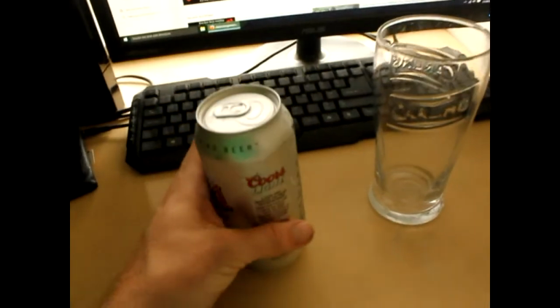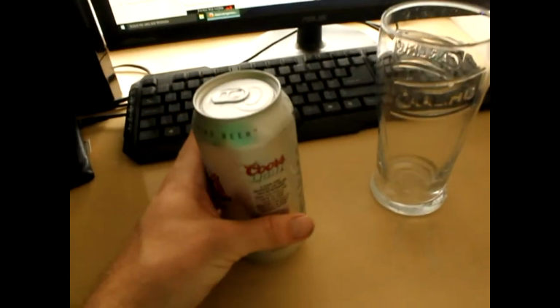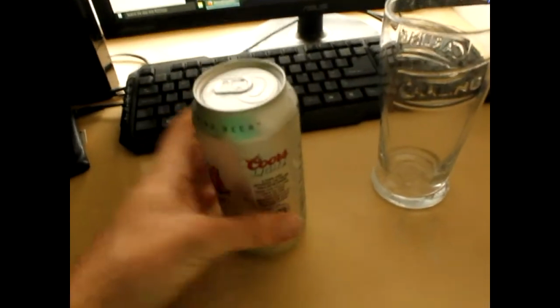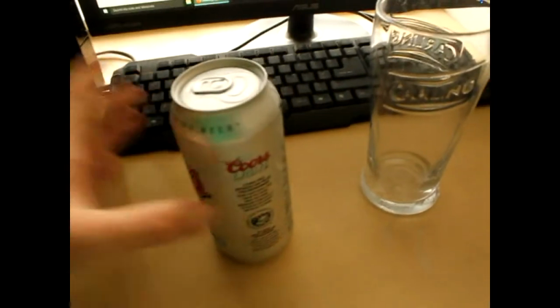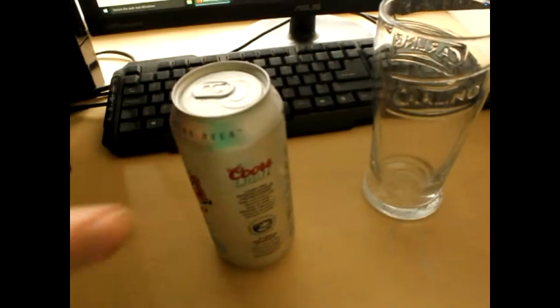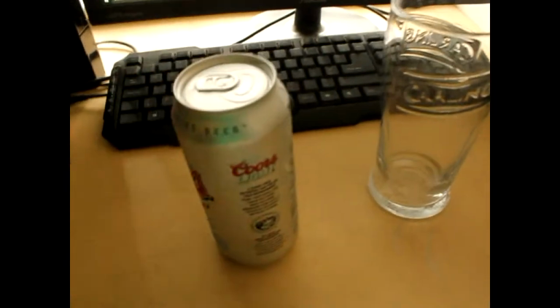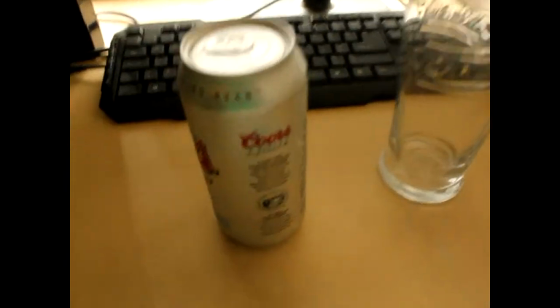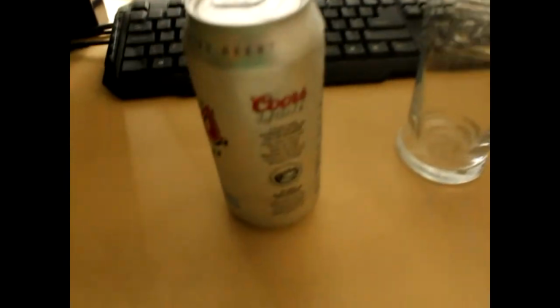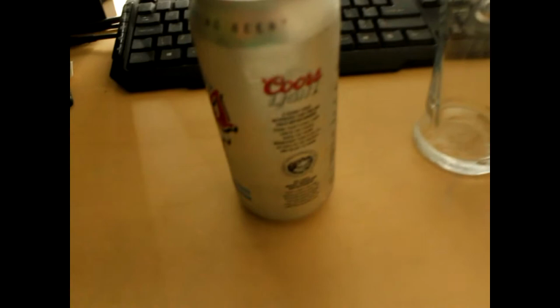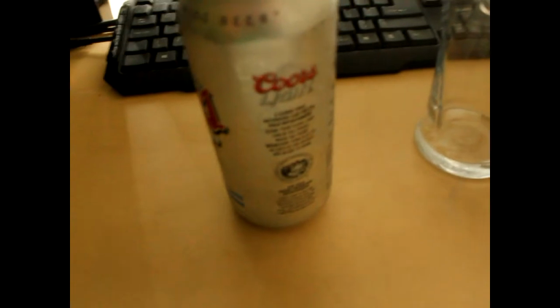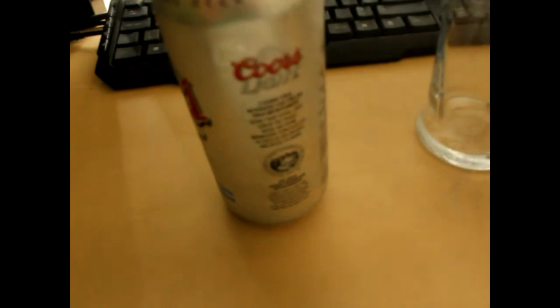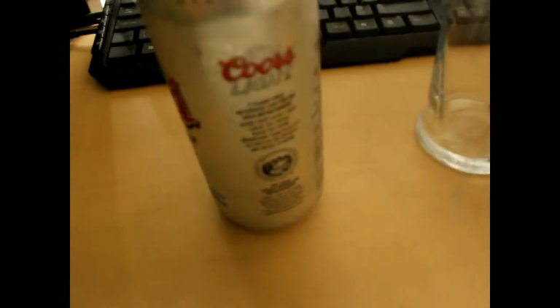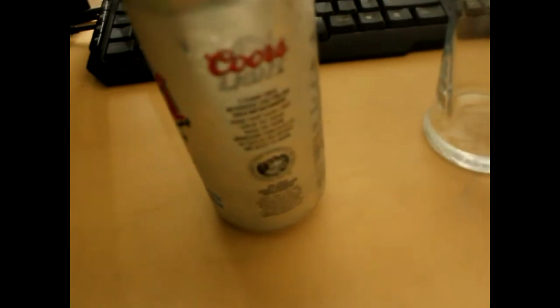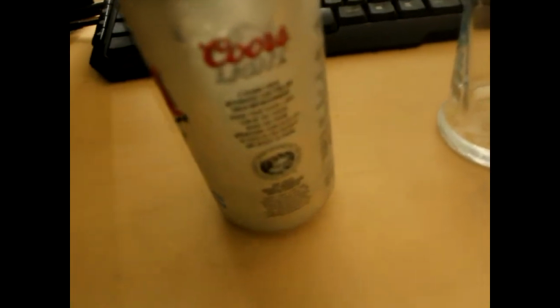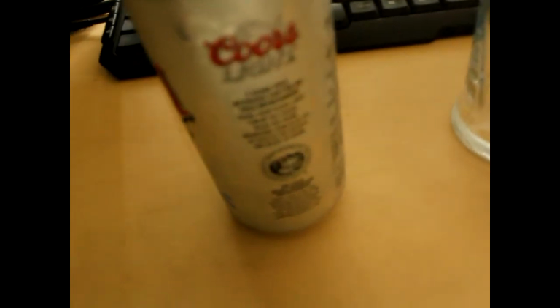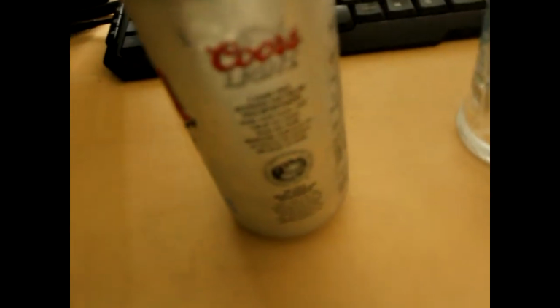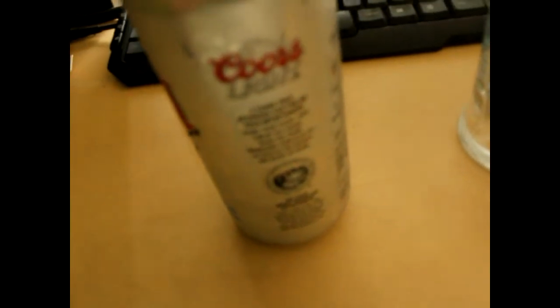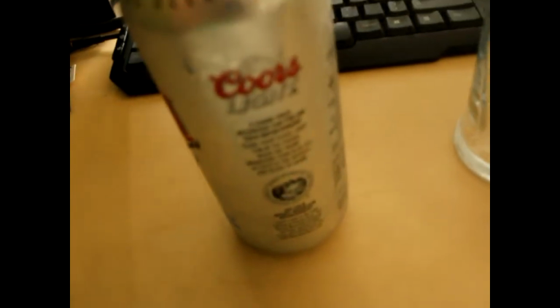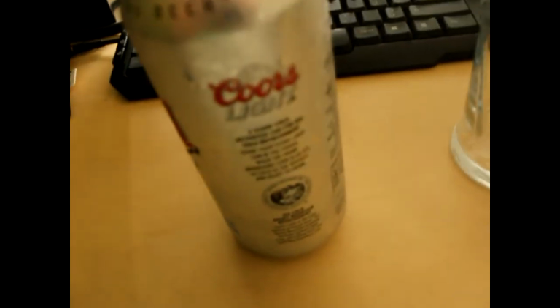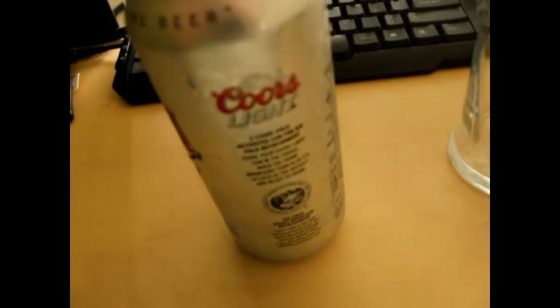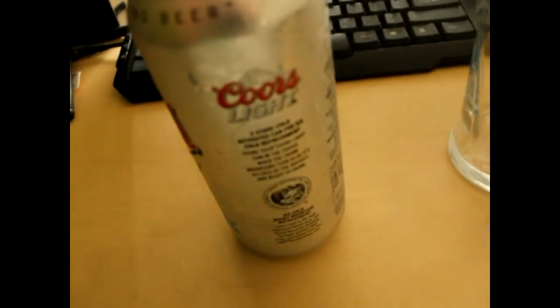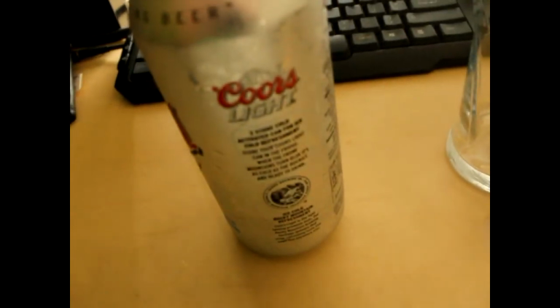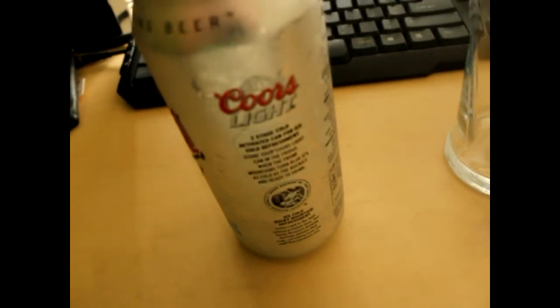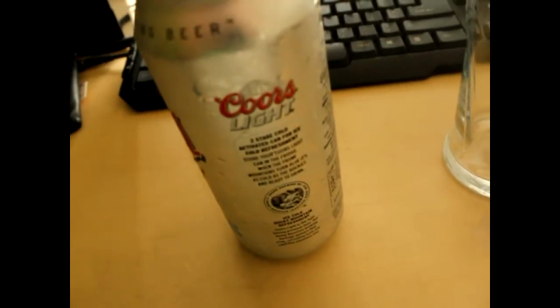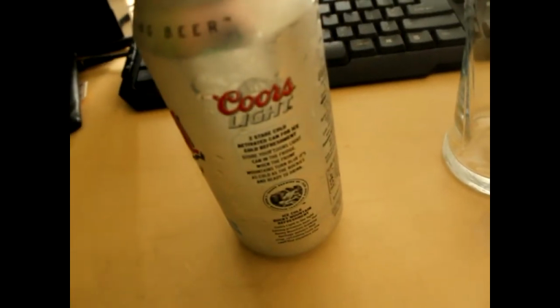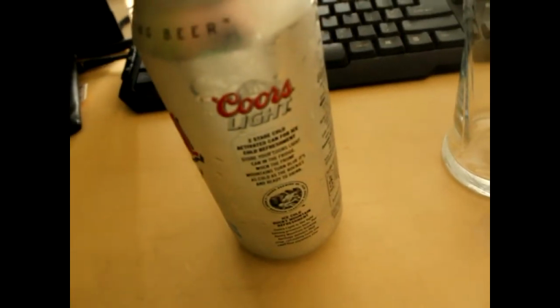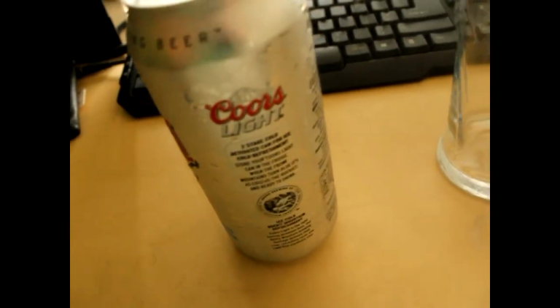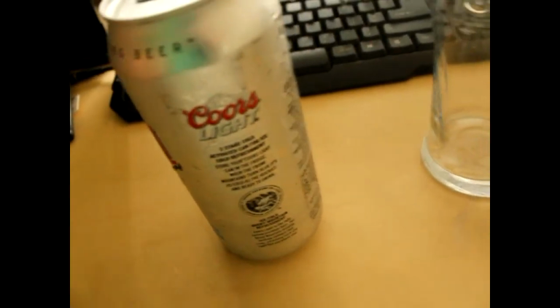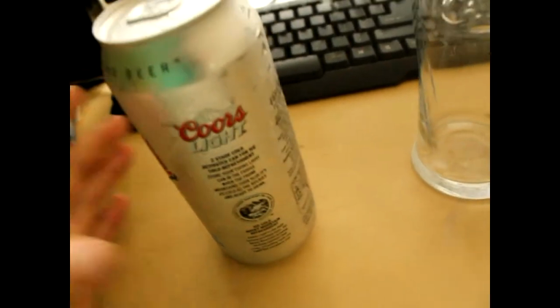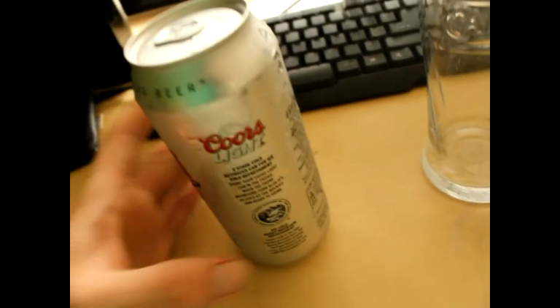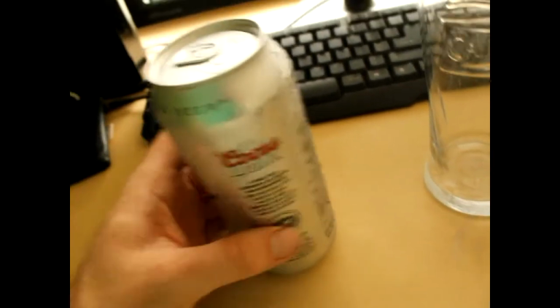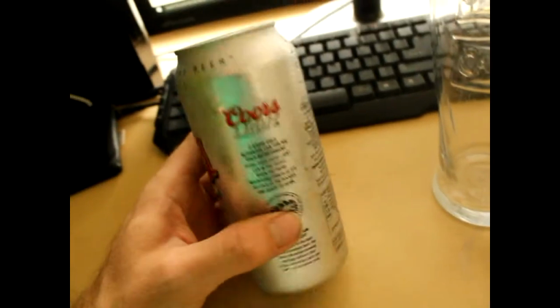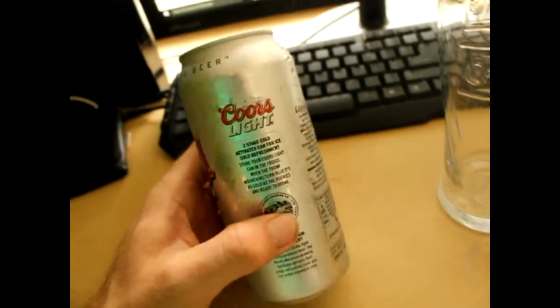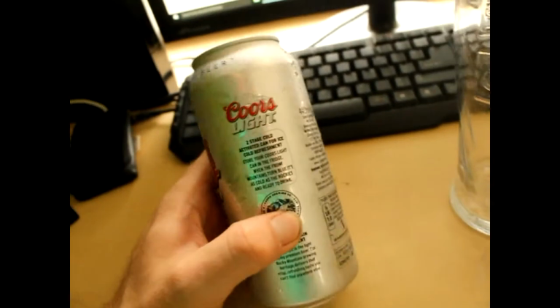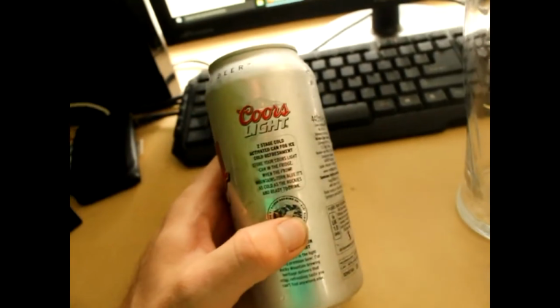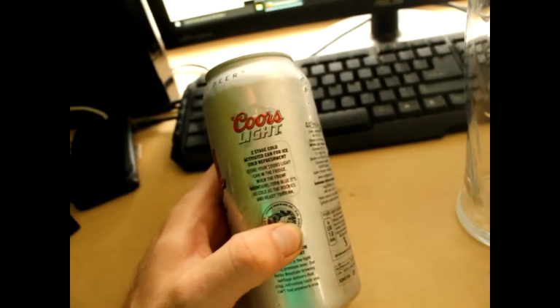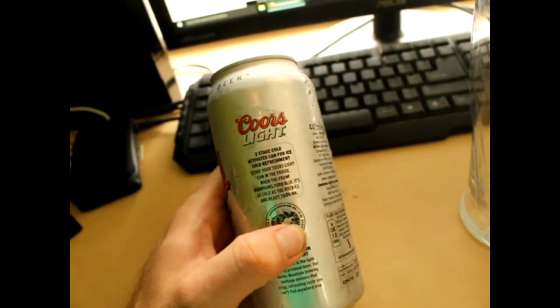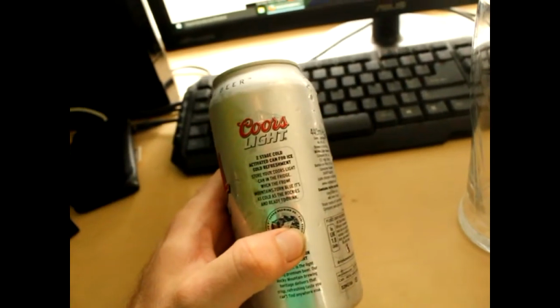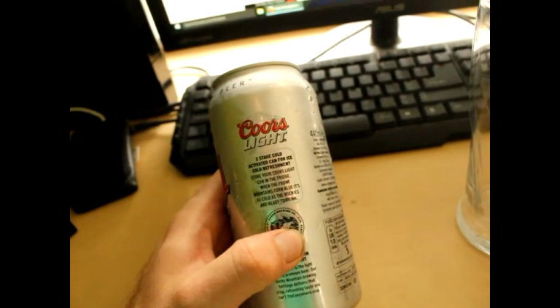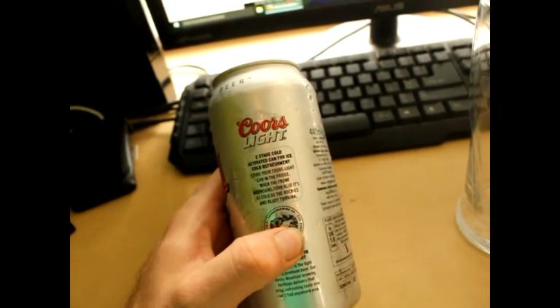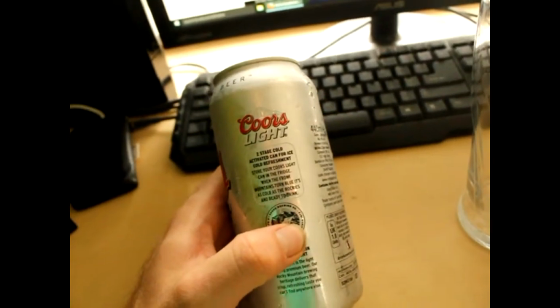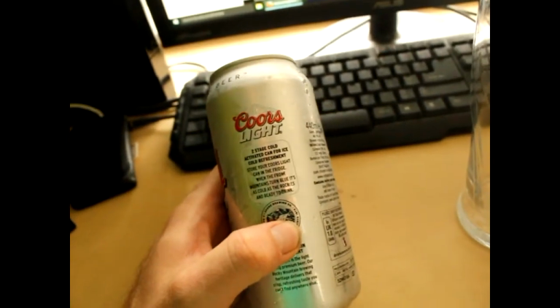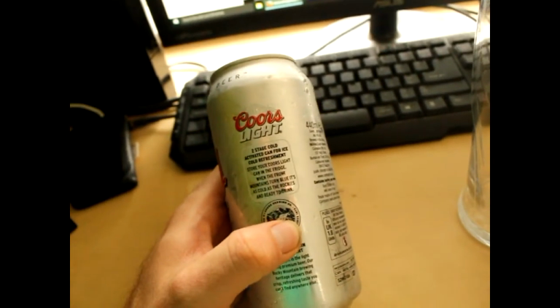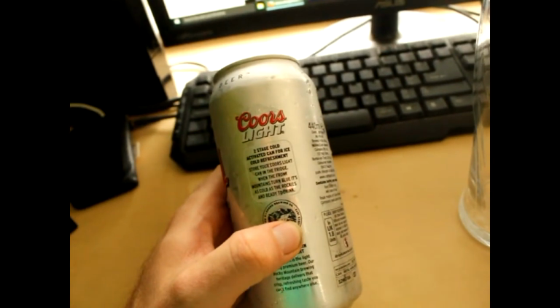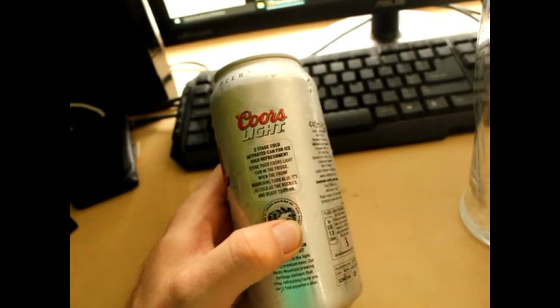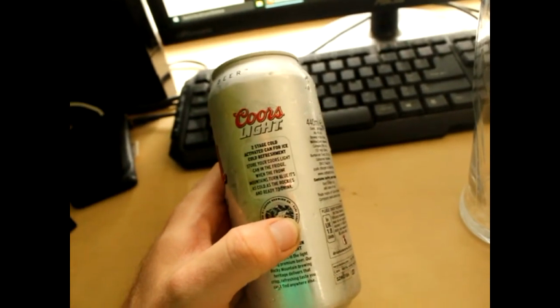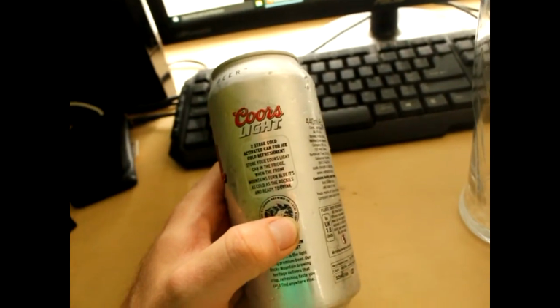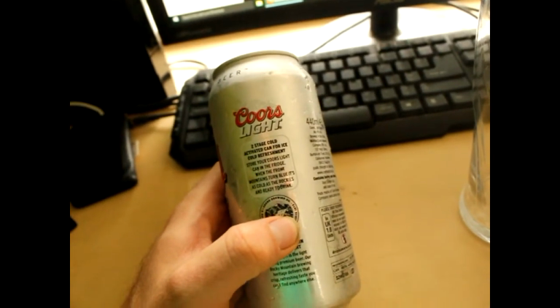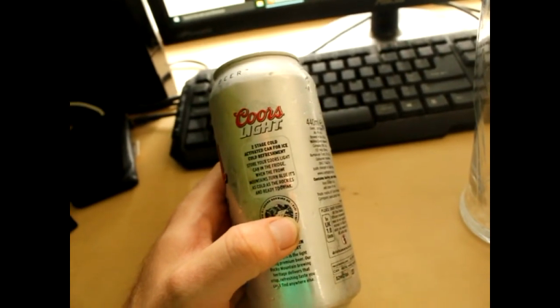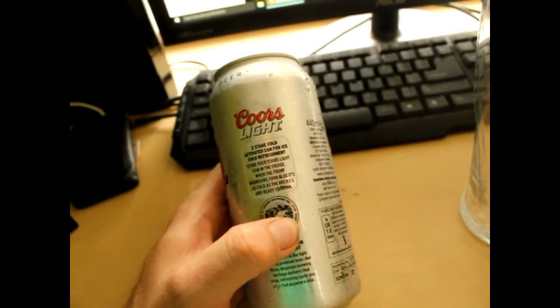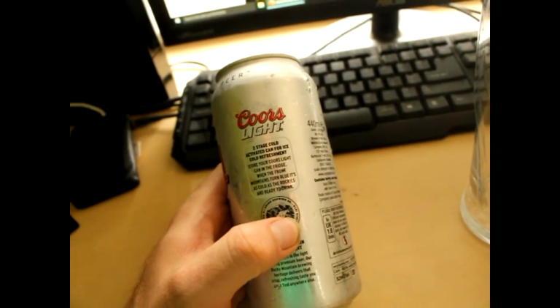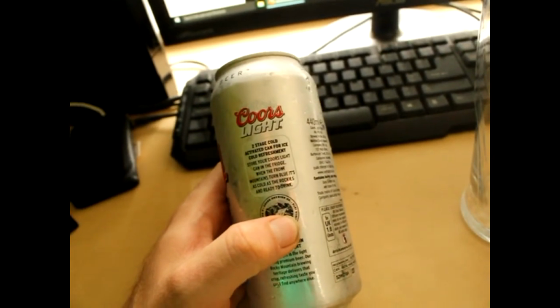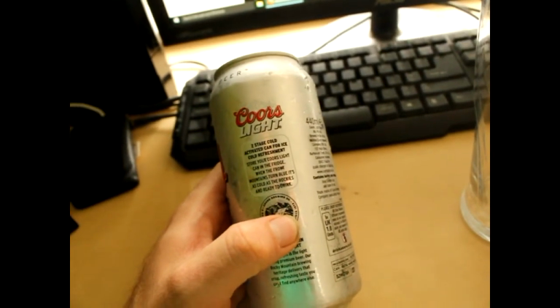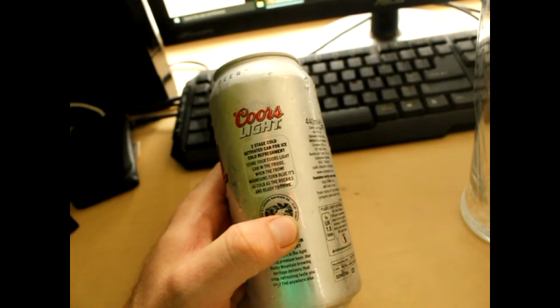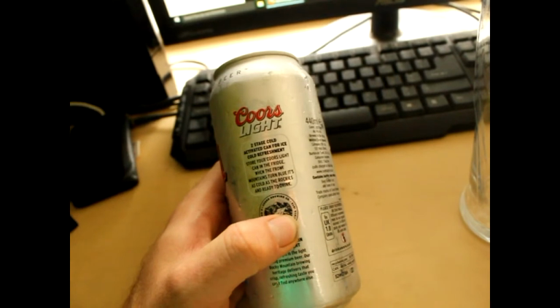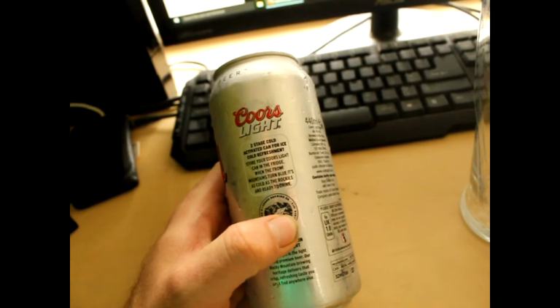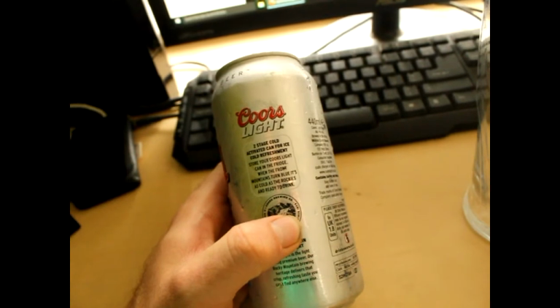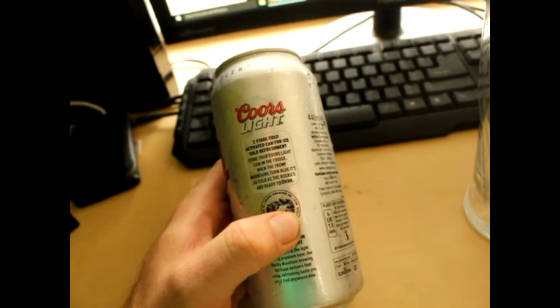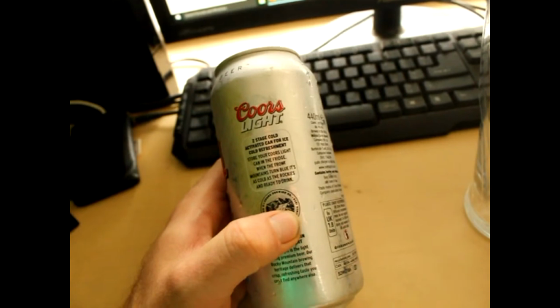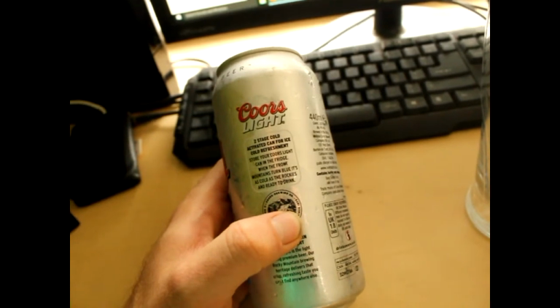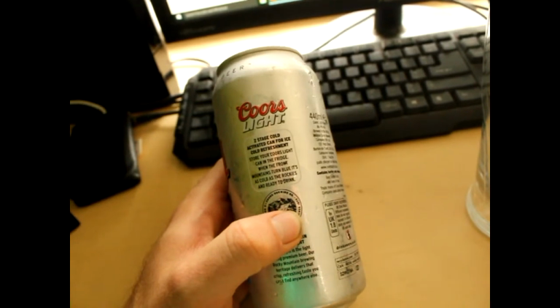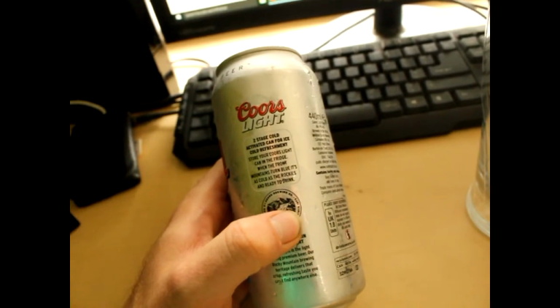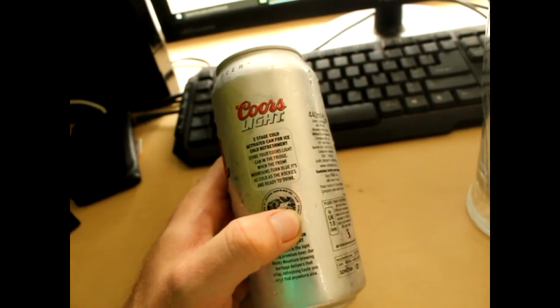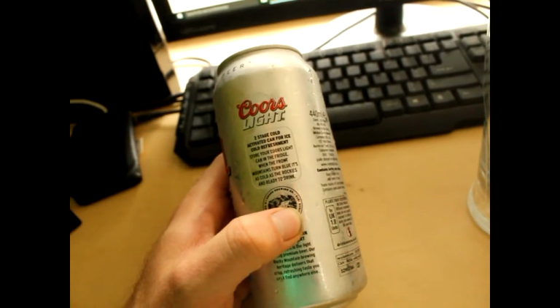It does look like it gives us some history at the back. '2 stage cold activated can for ice cold refreshment.'